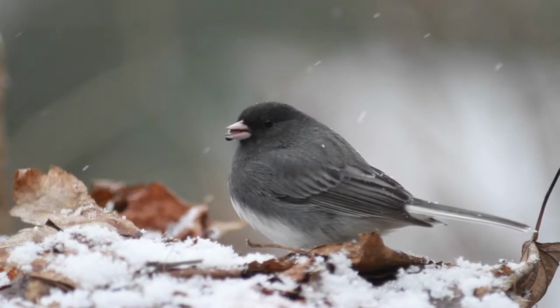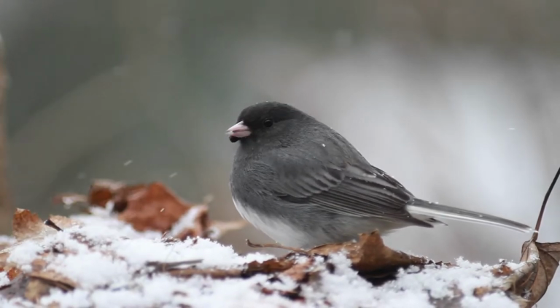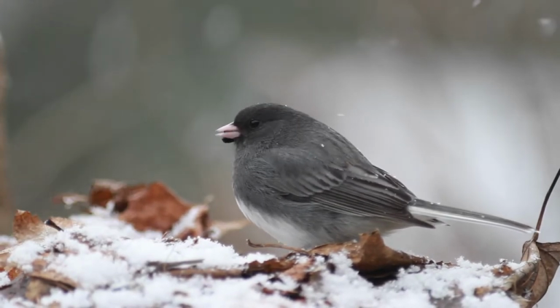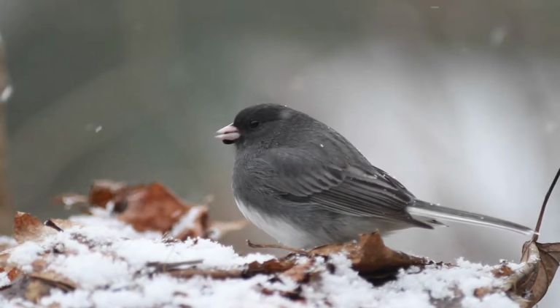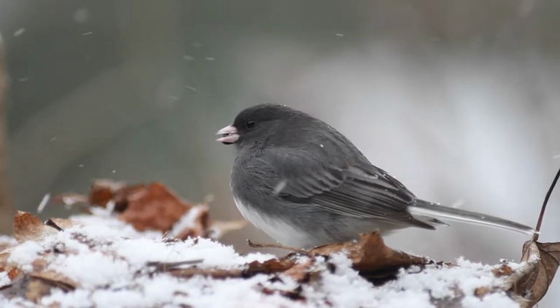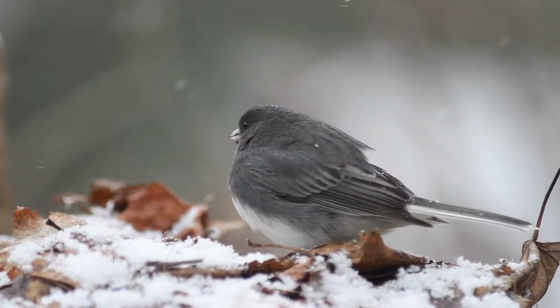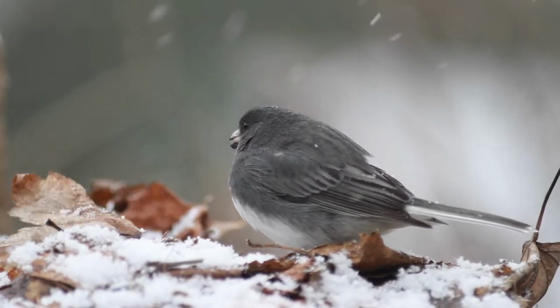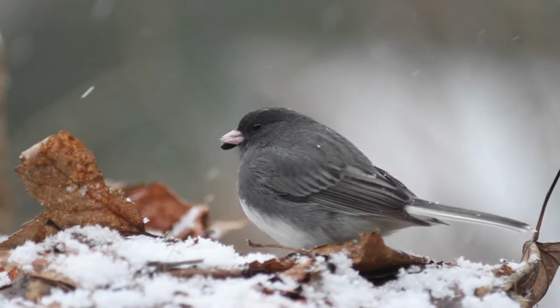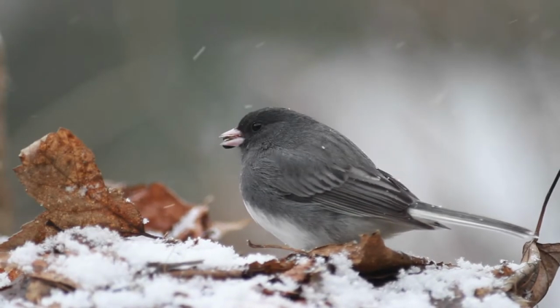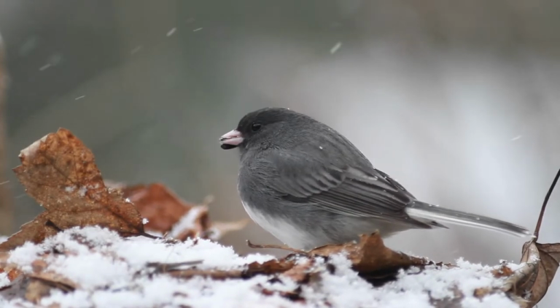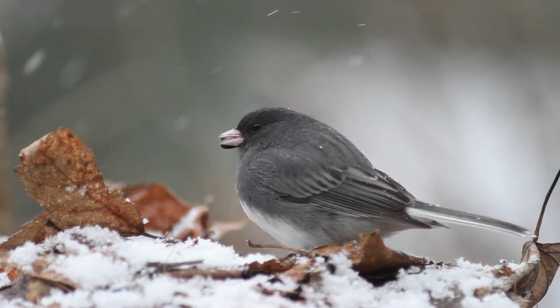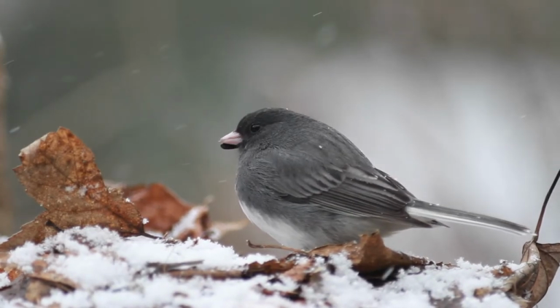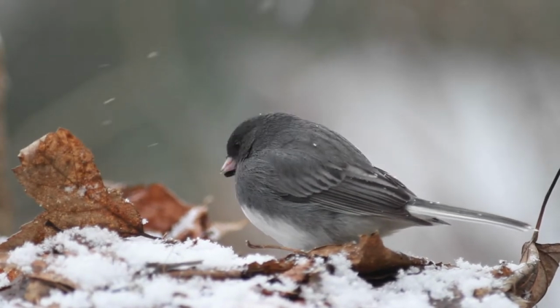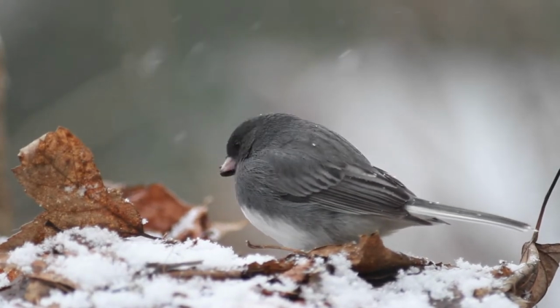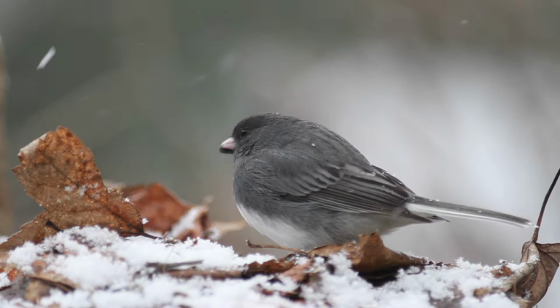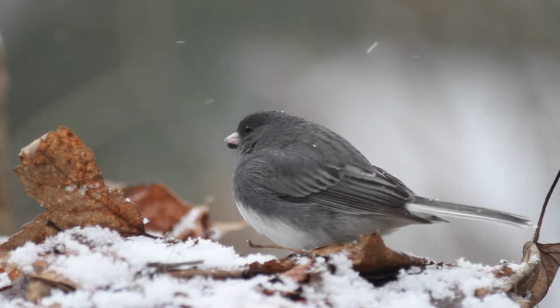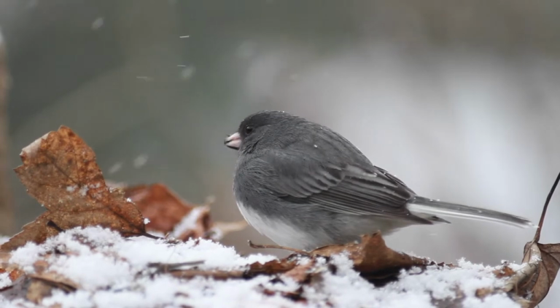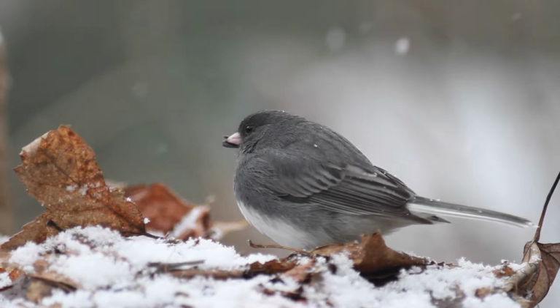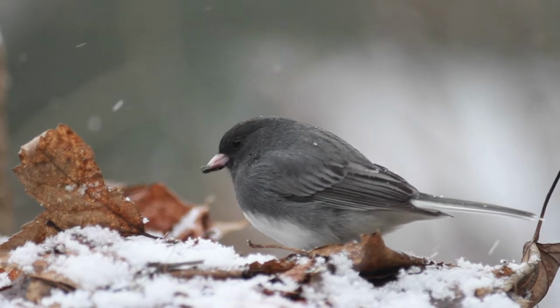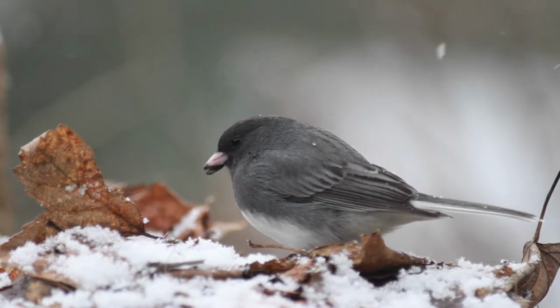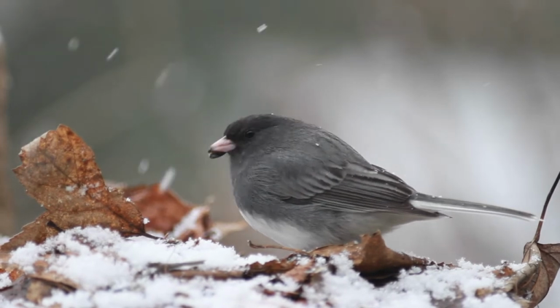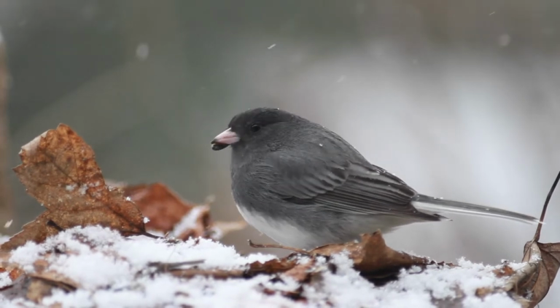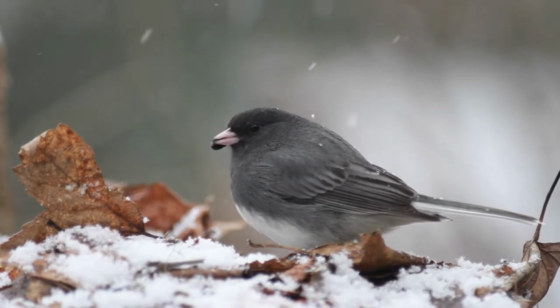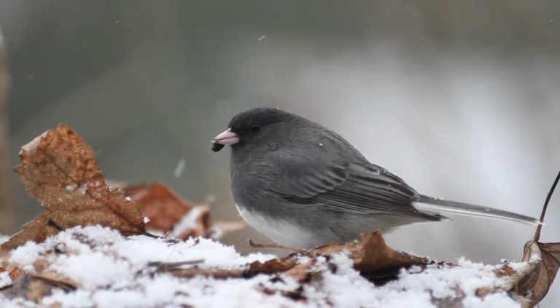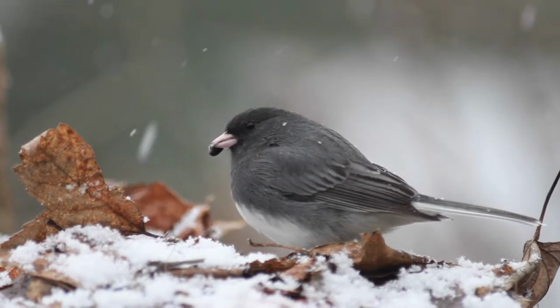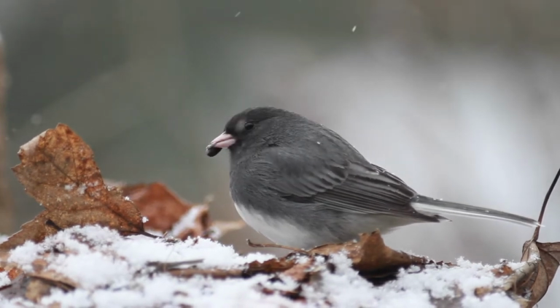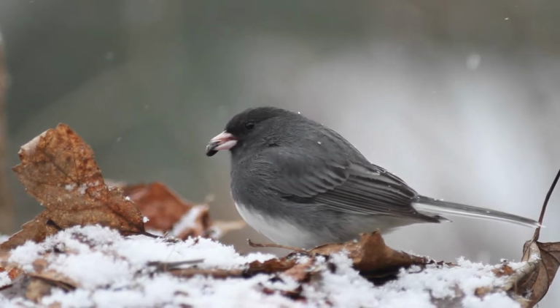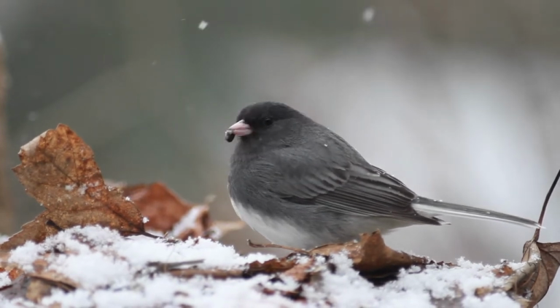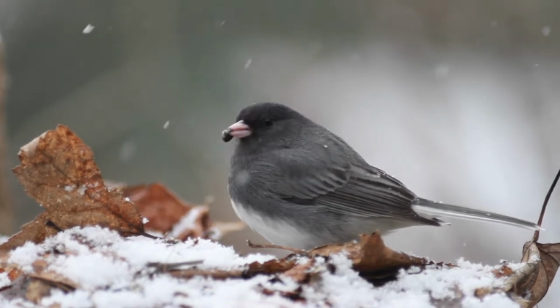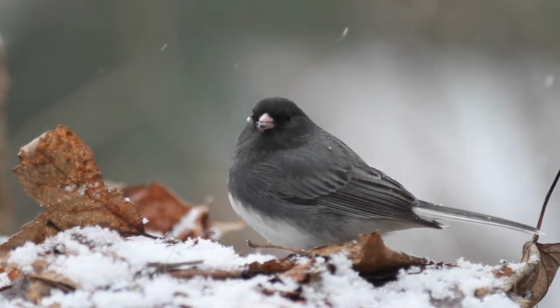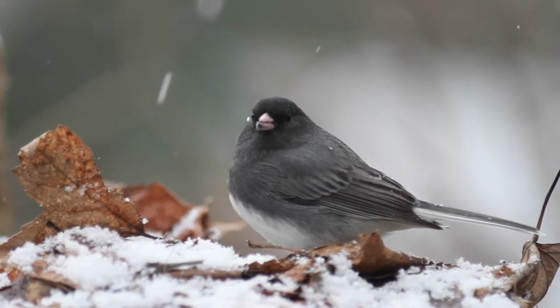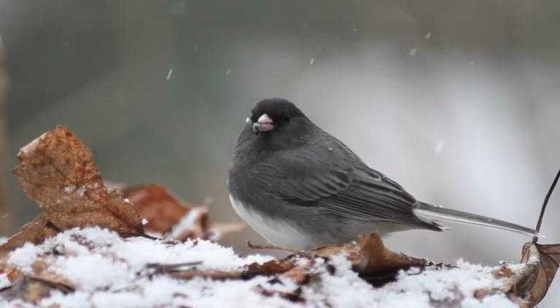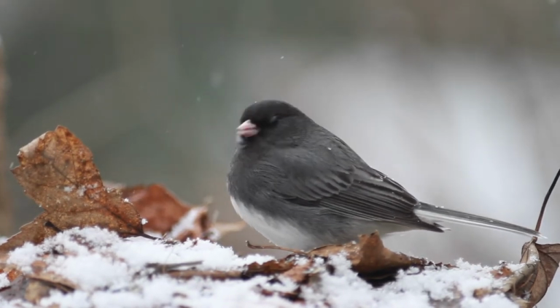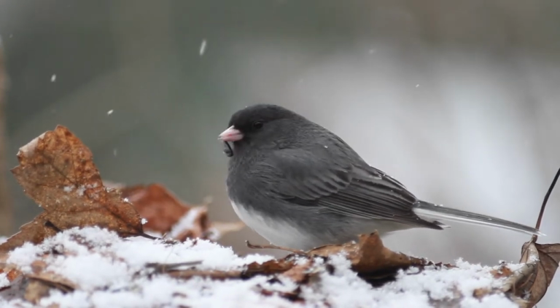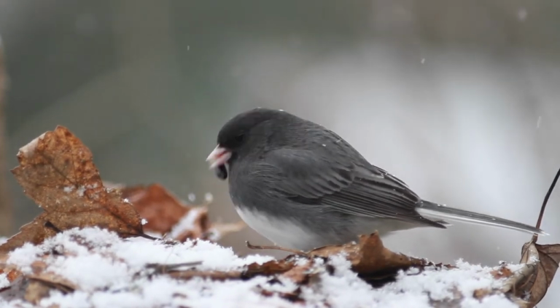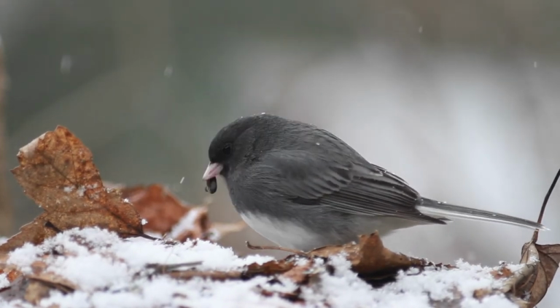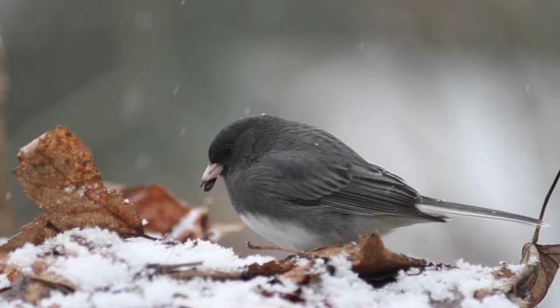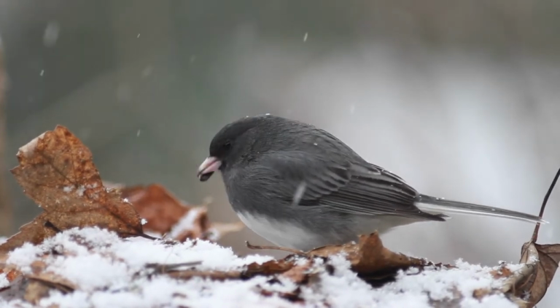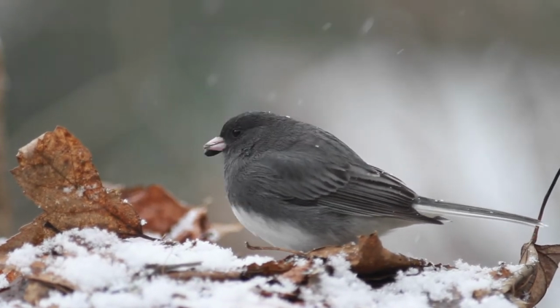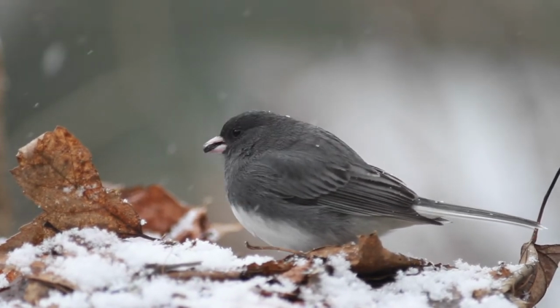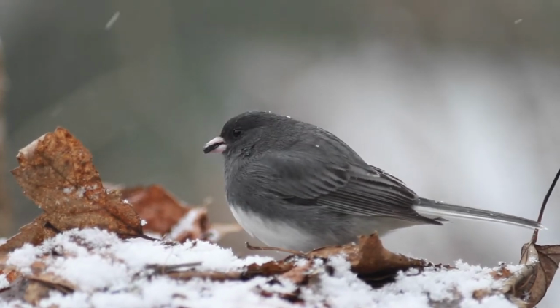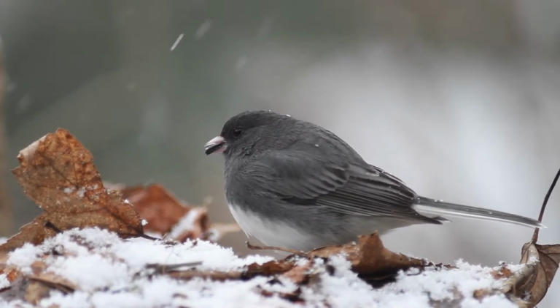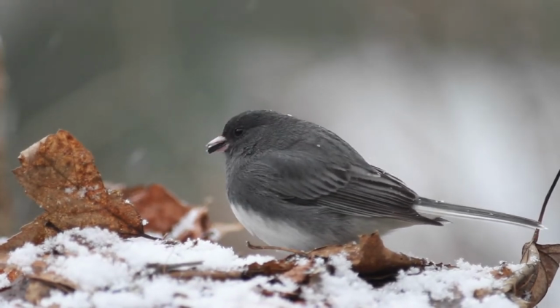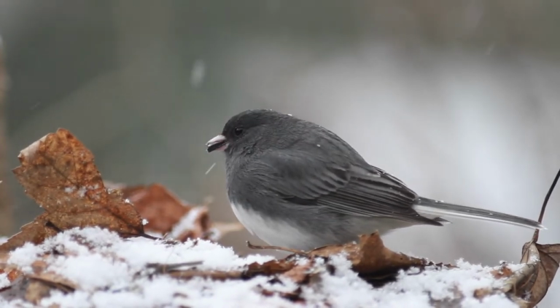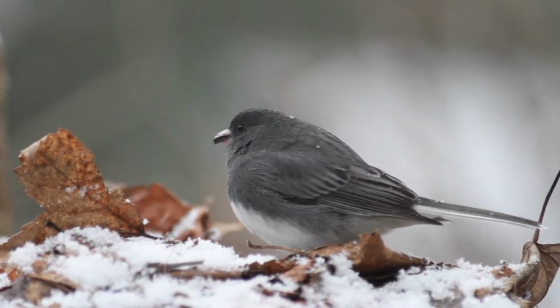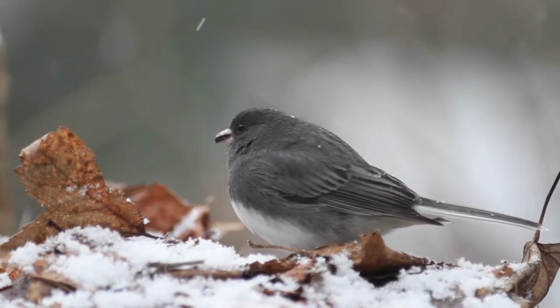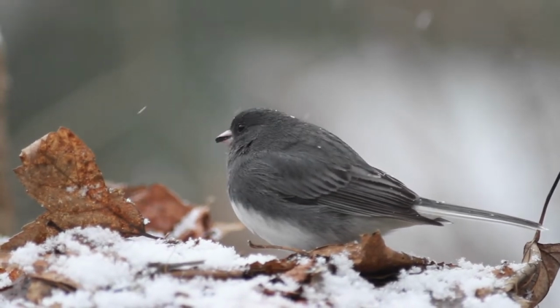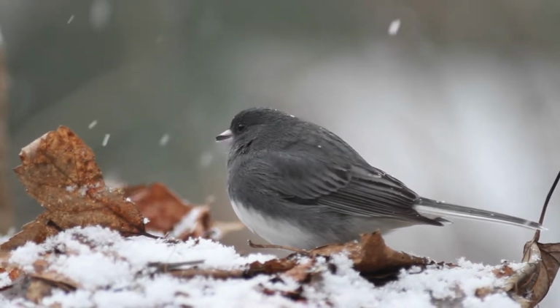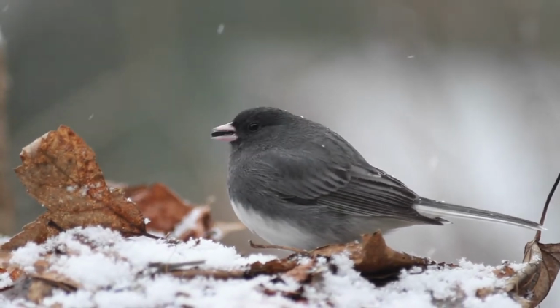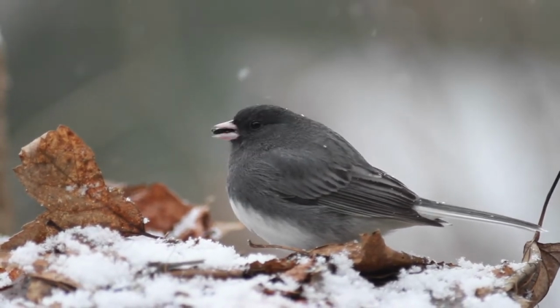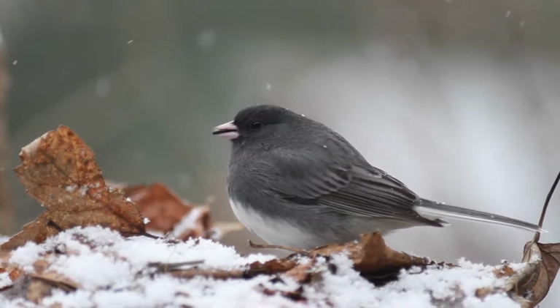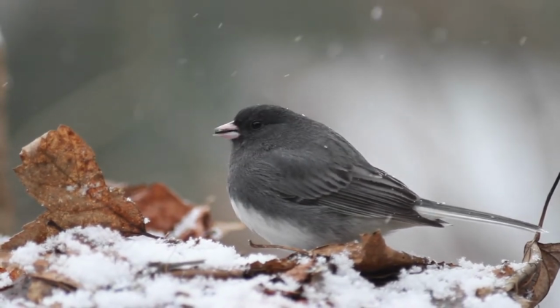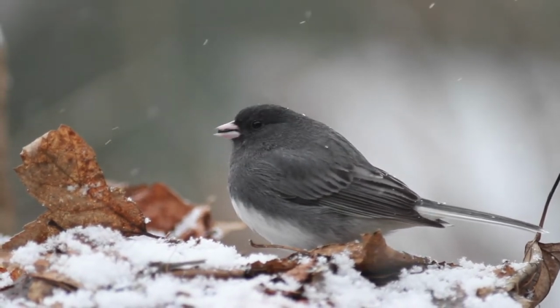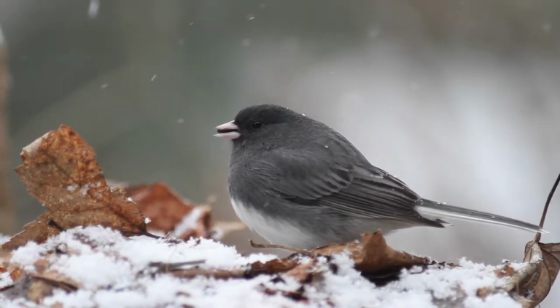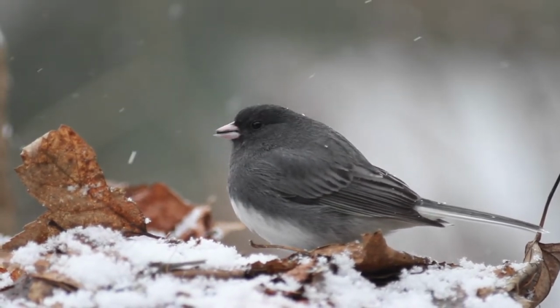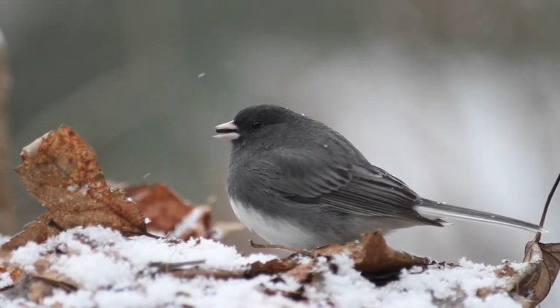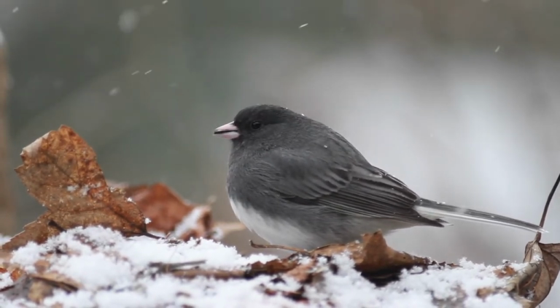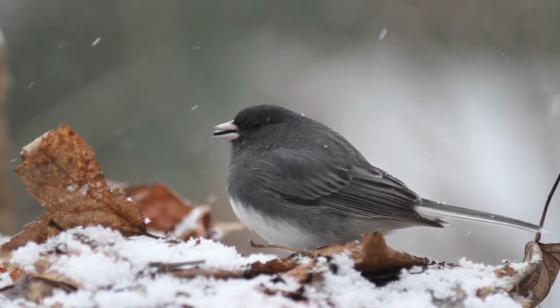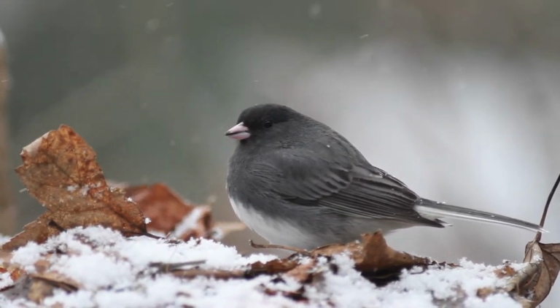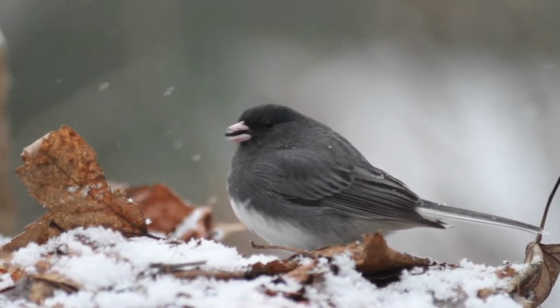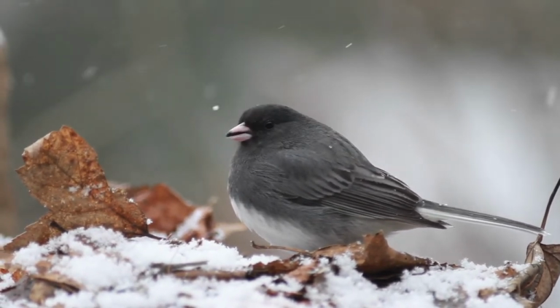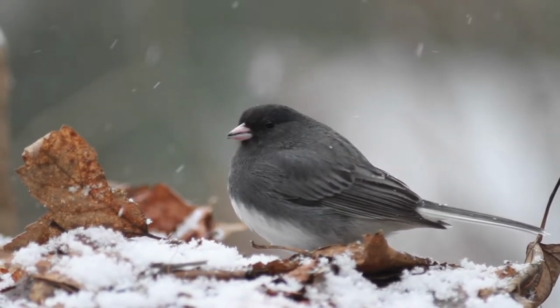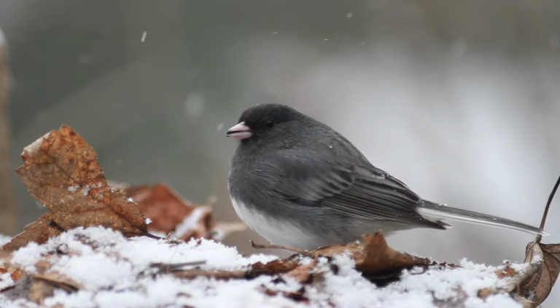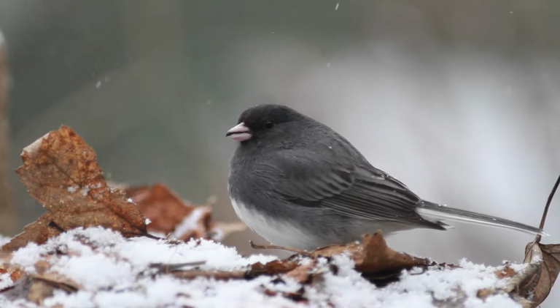Nothing makes this studio work more perfectly than a well-timed snowstorm. As the snow falls over the surfaces and lightly covers the seed, it becomes pure, natural, and pleasing to the eye.